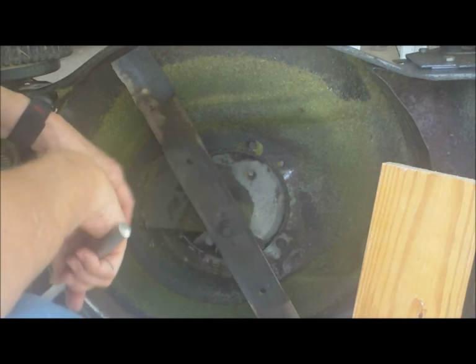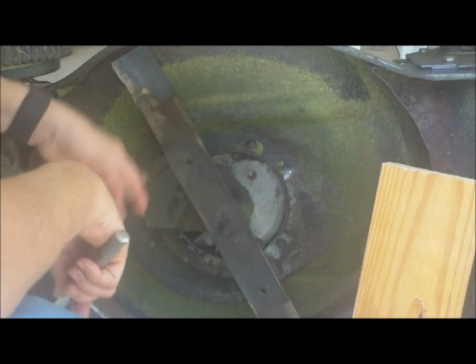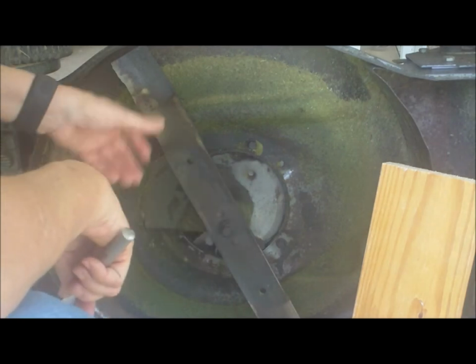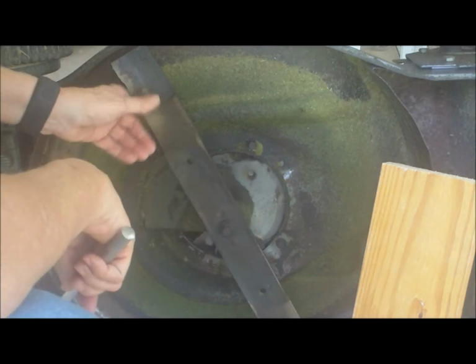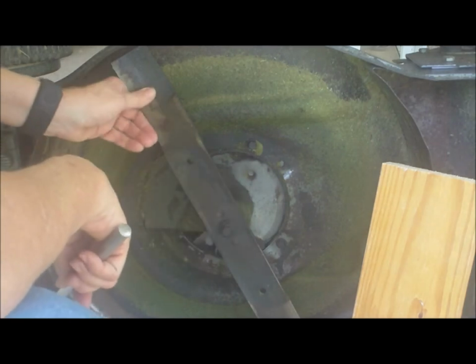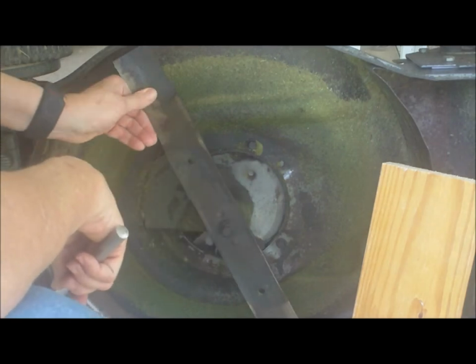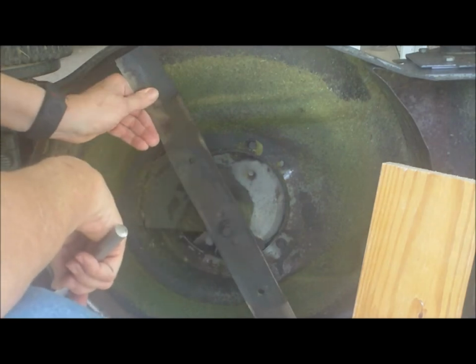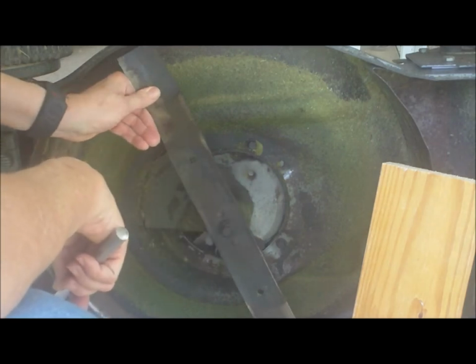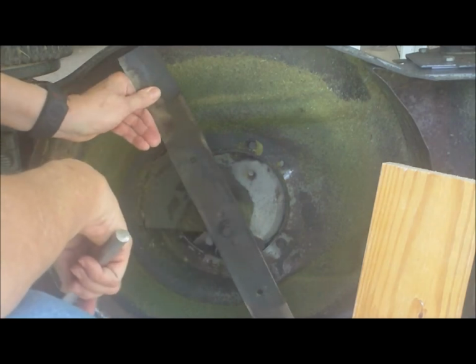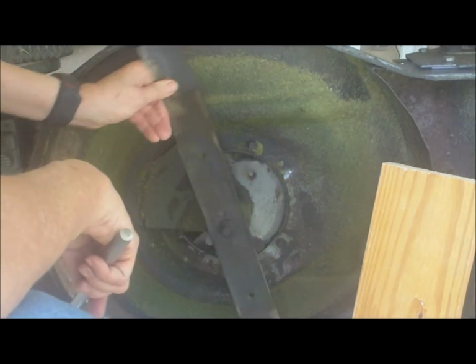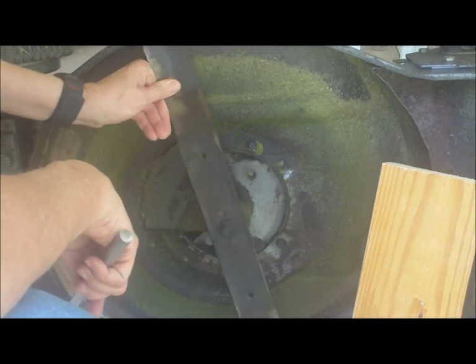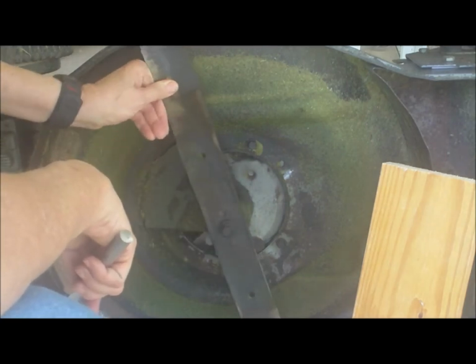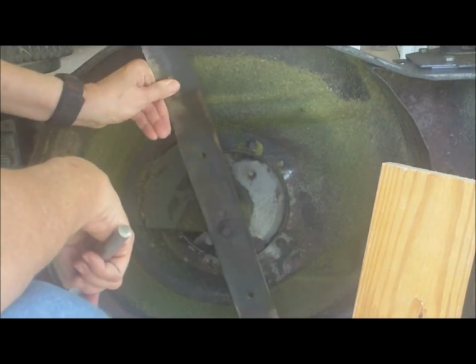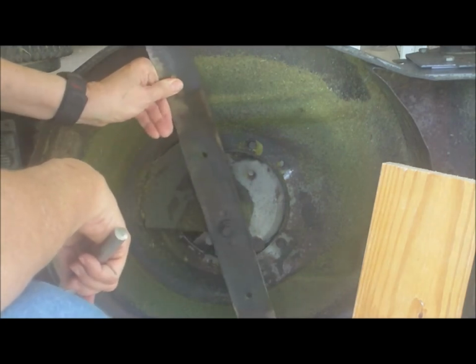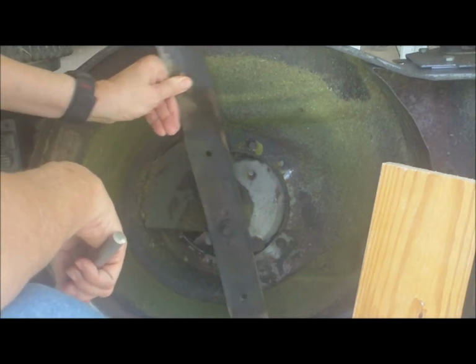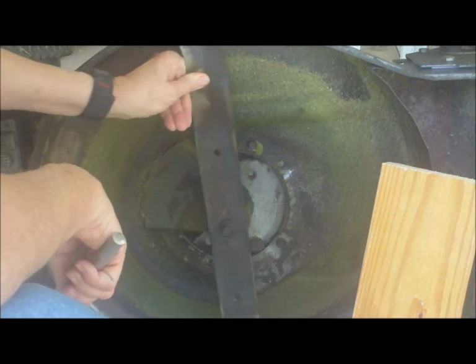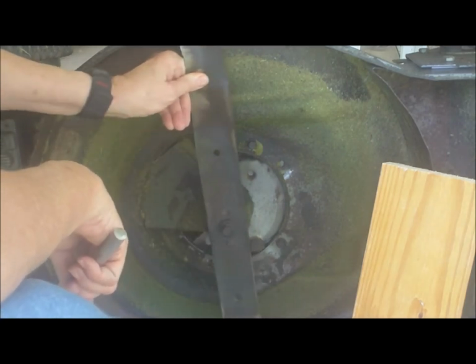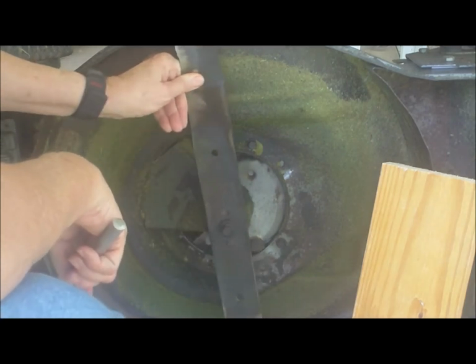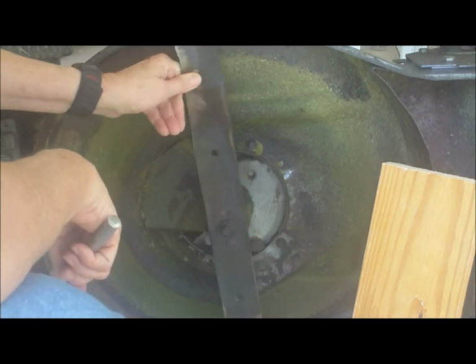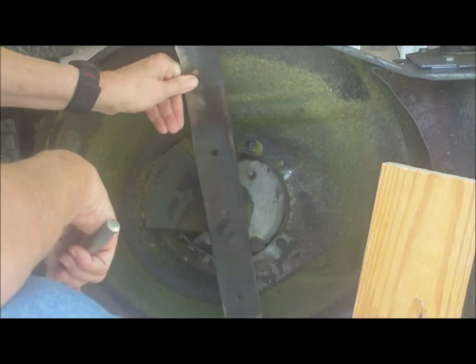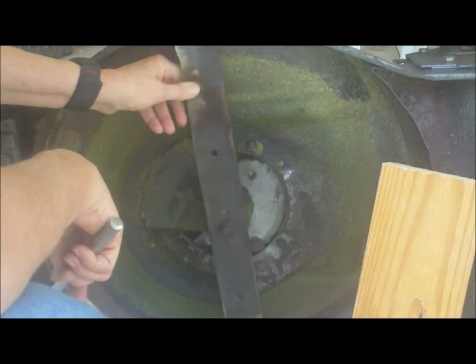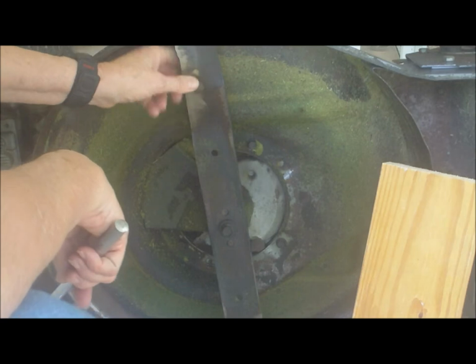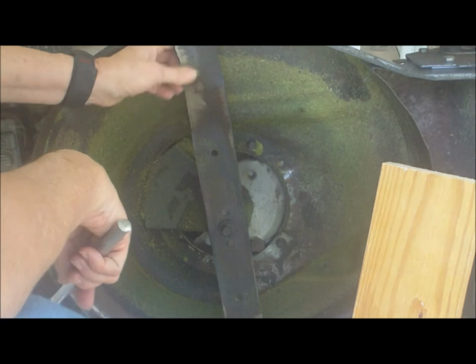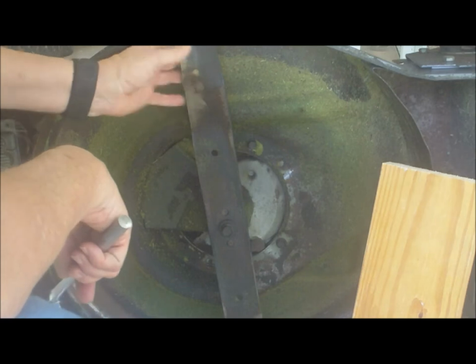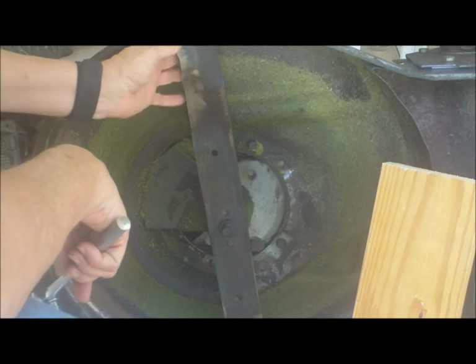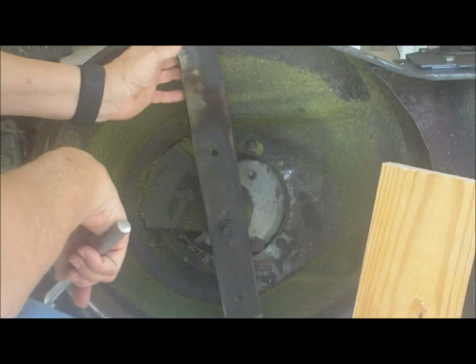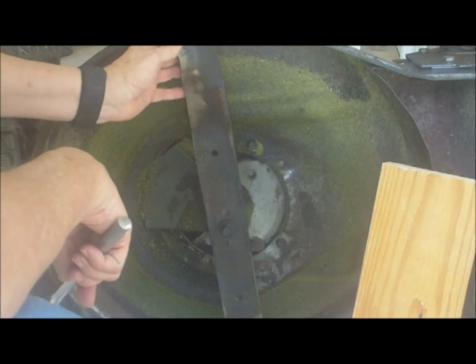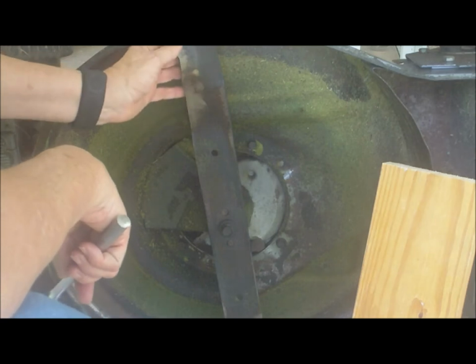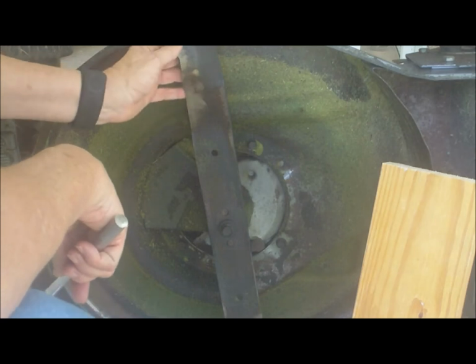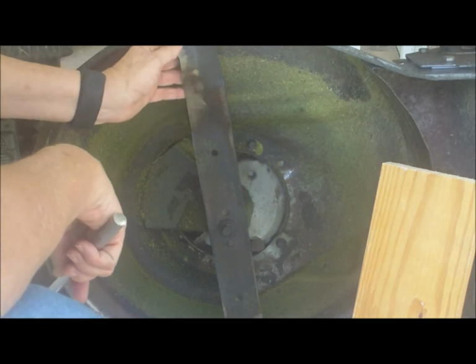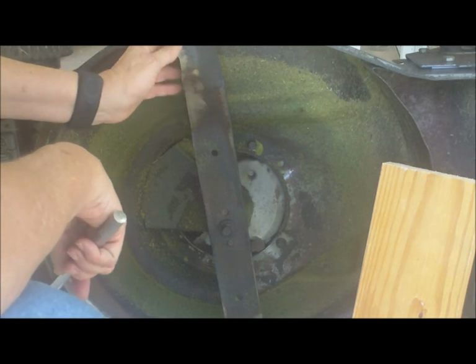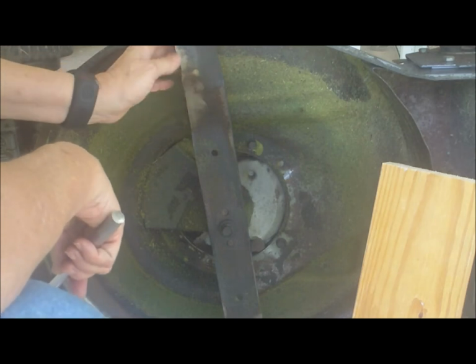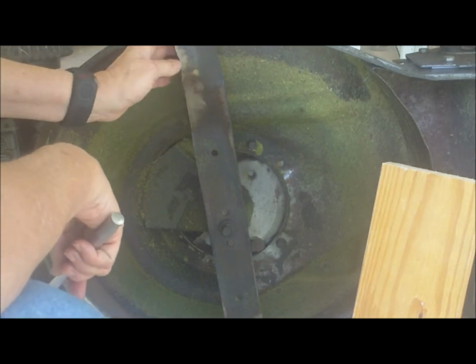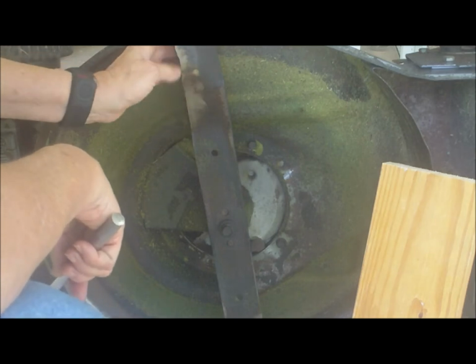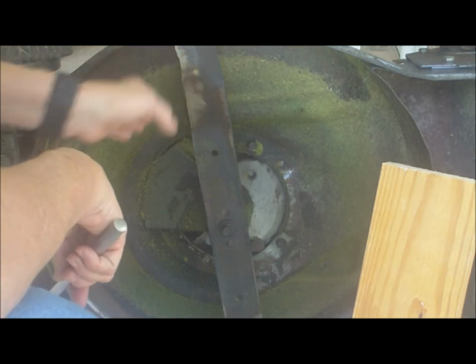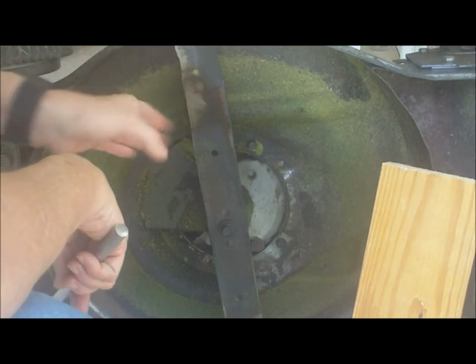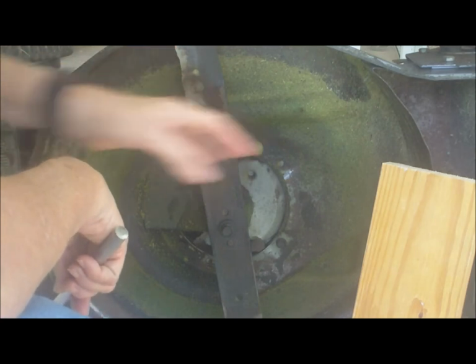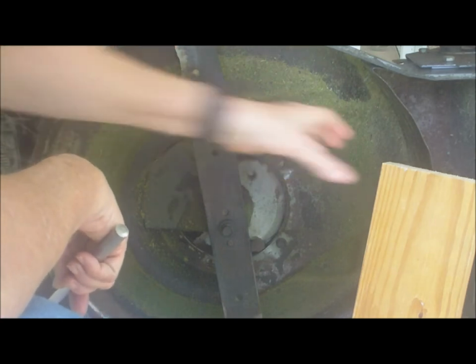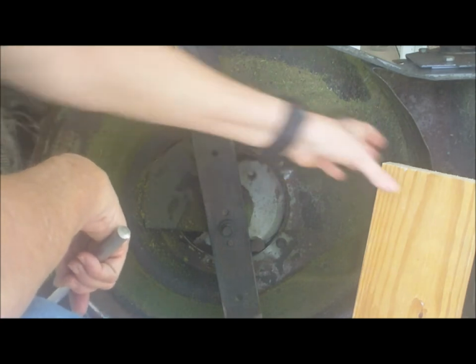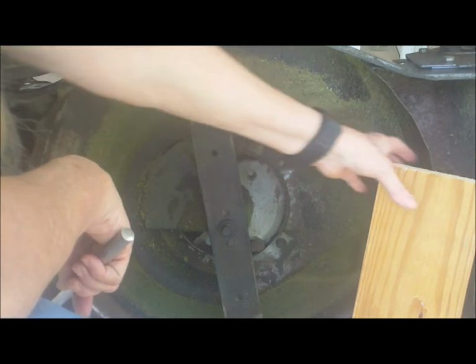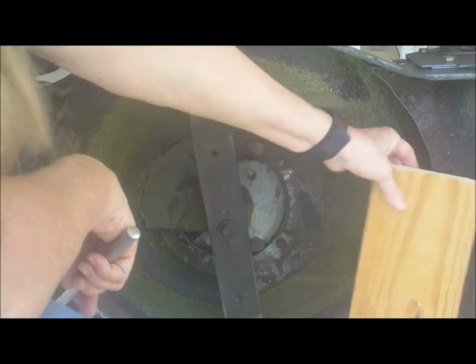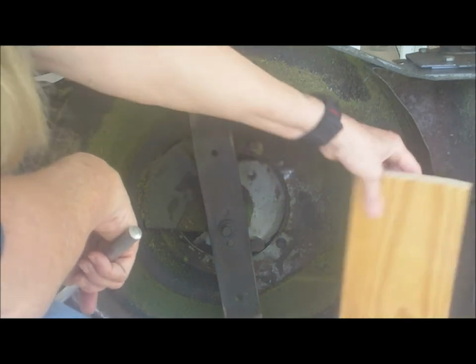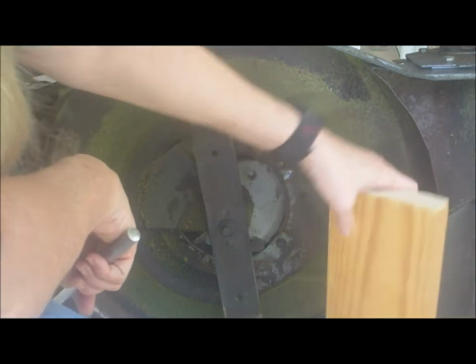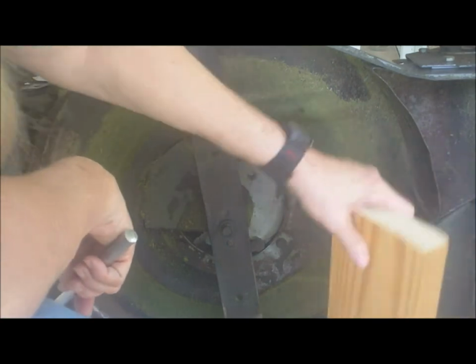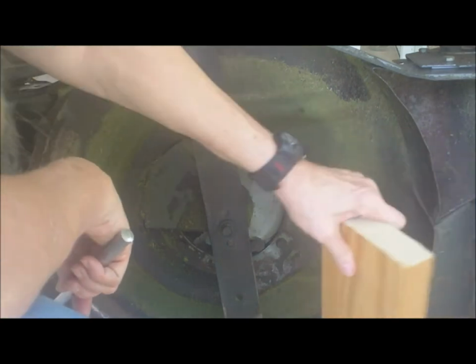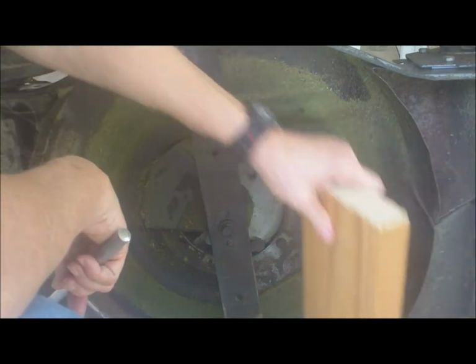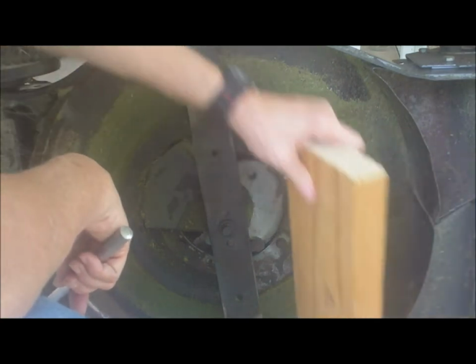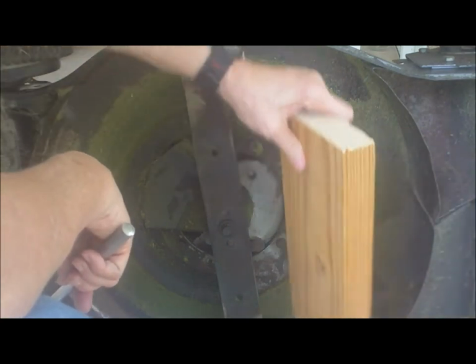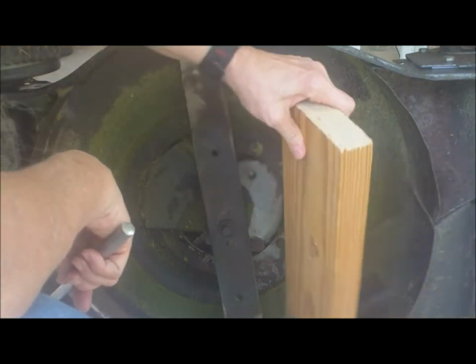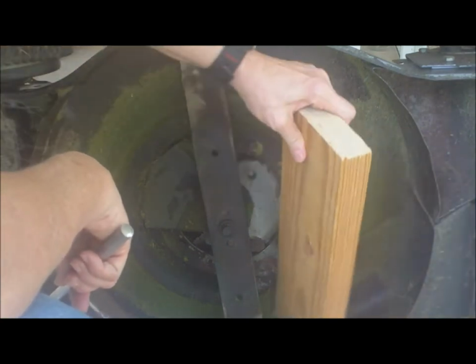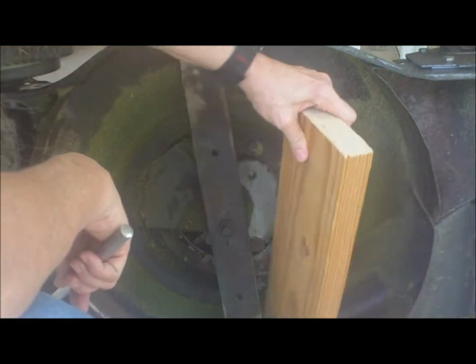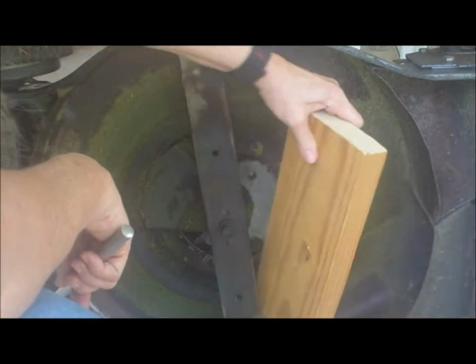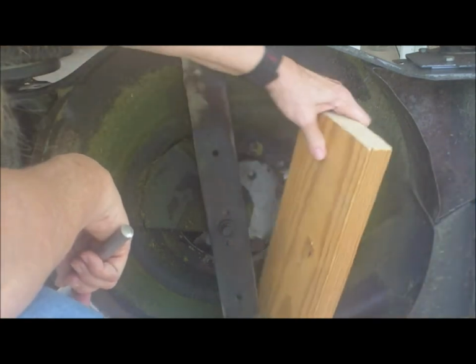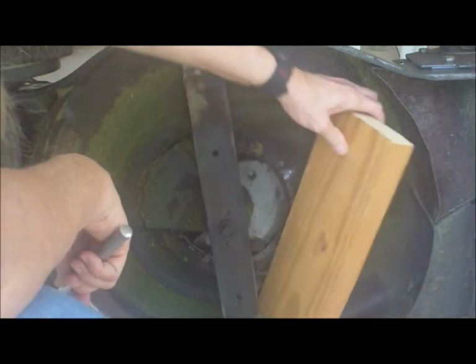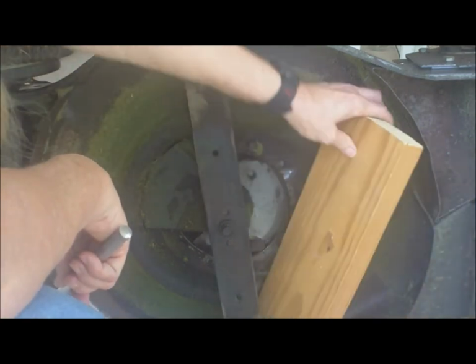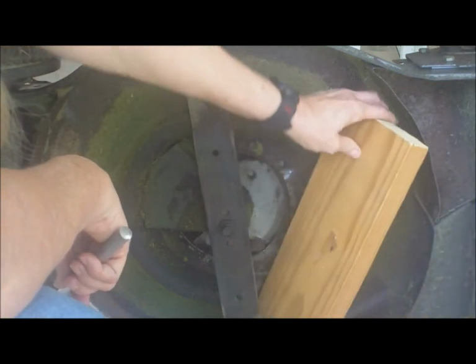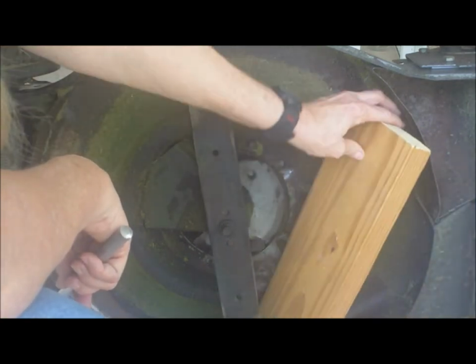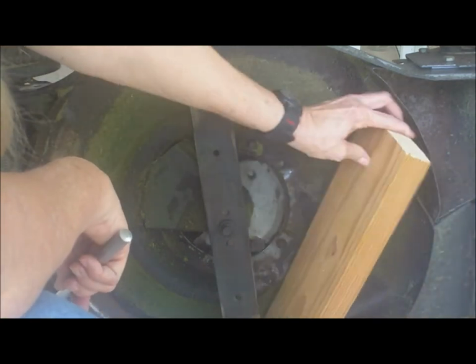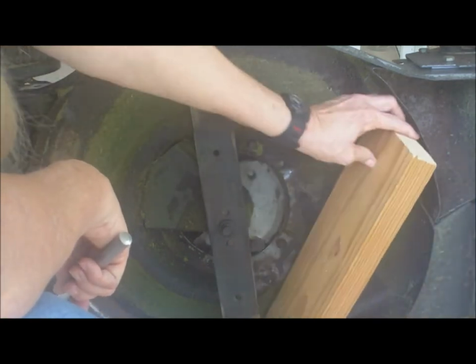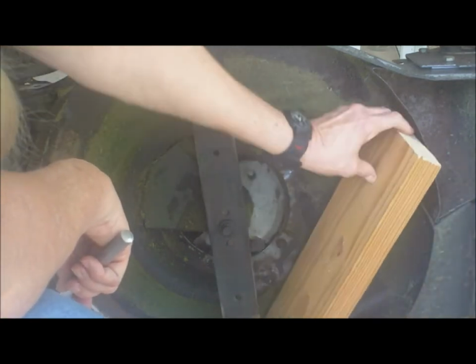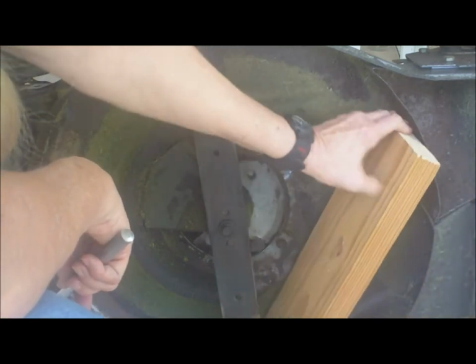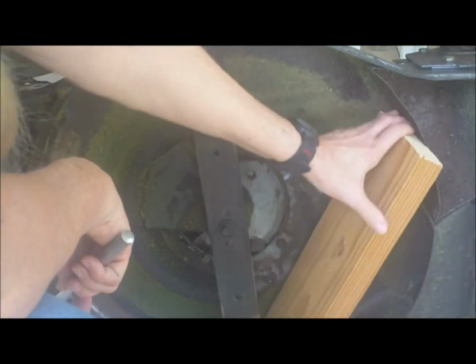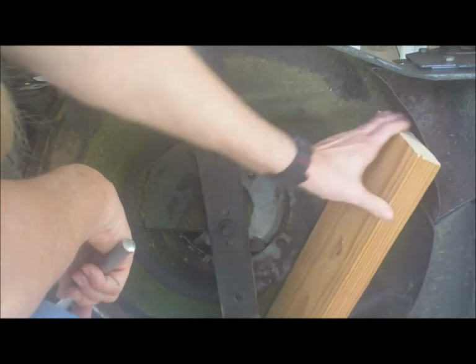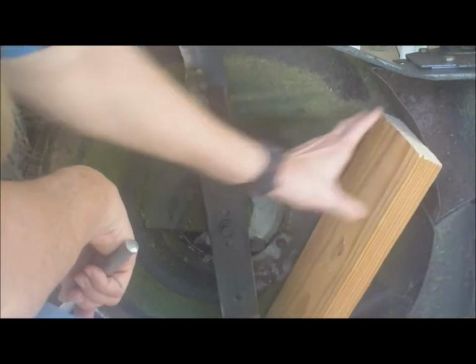So, to keep this thing from moving around, I can either use vise grips or... I saw a guy on the internet do it. Let's try it.